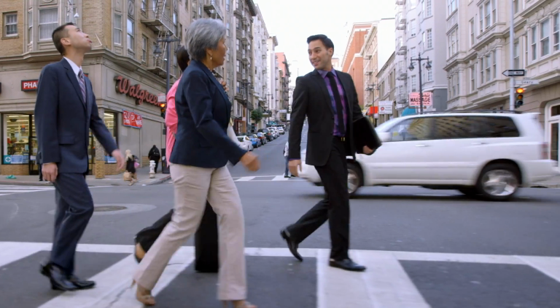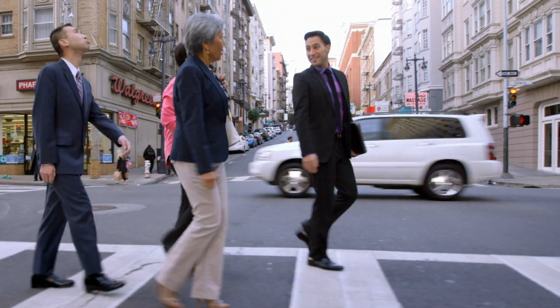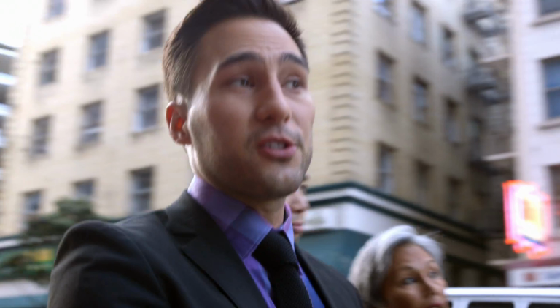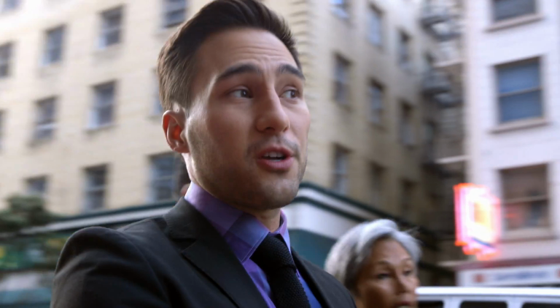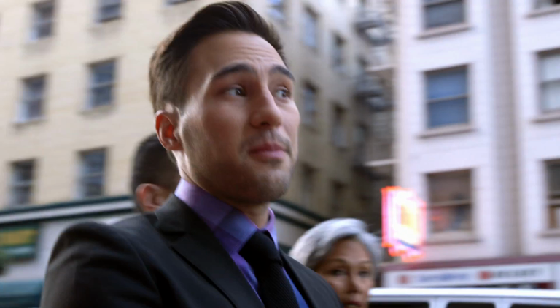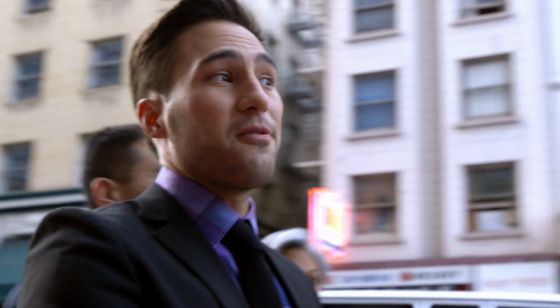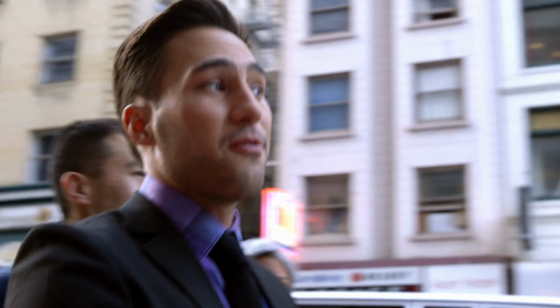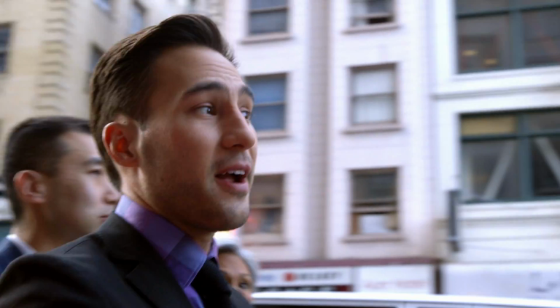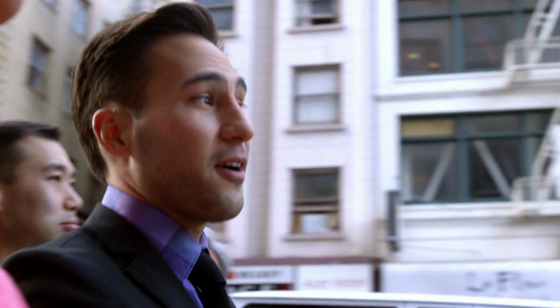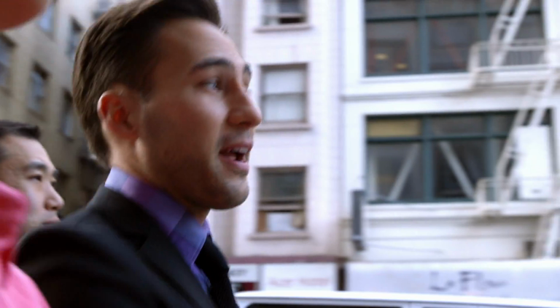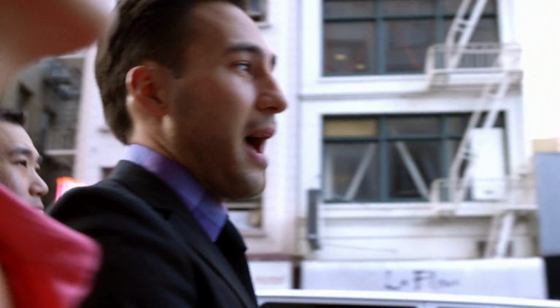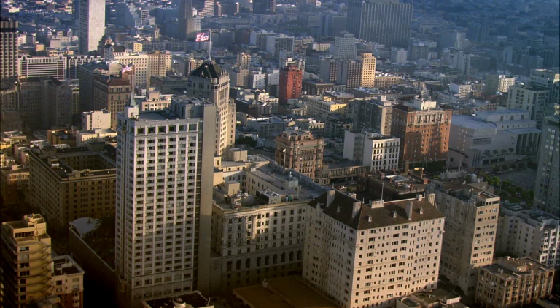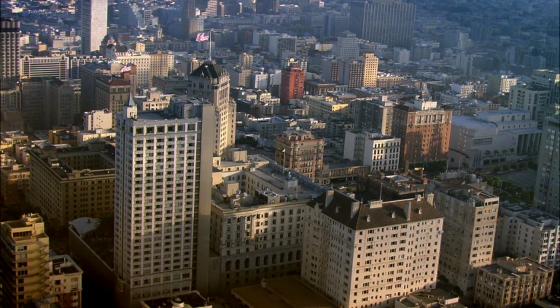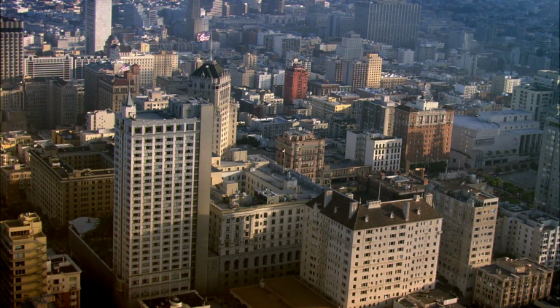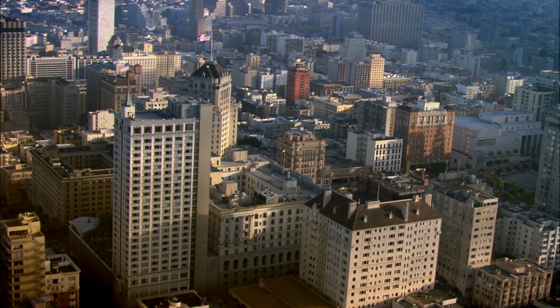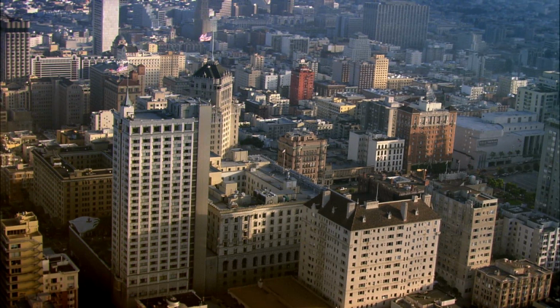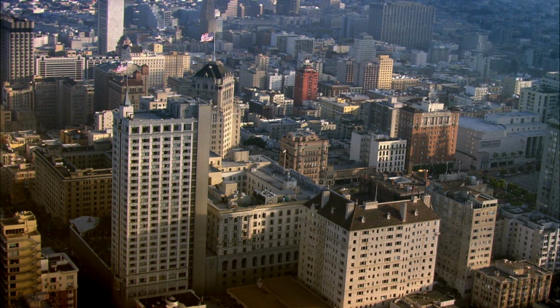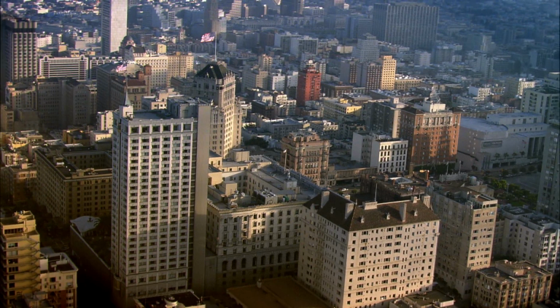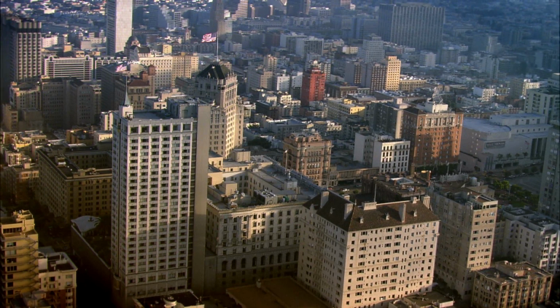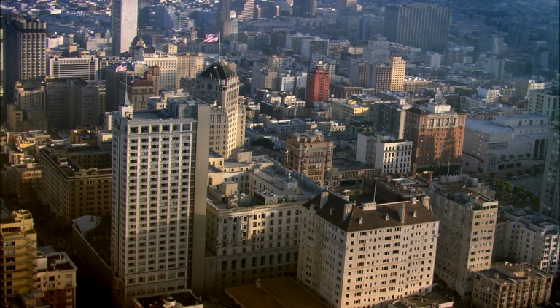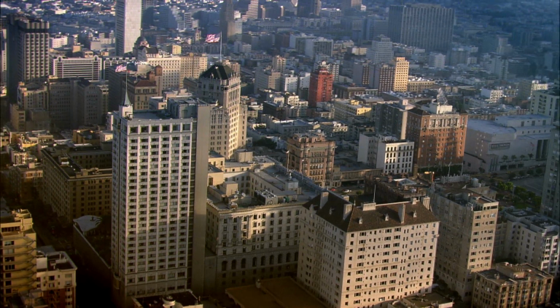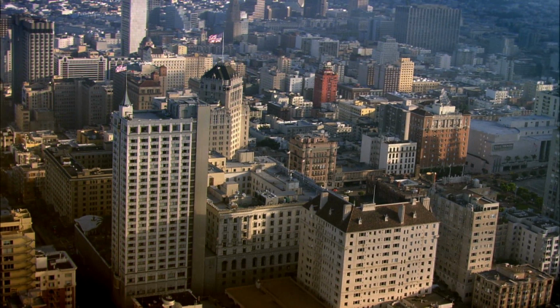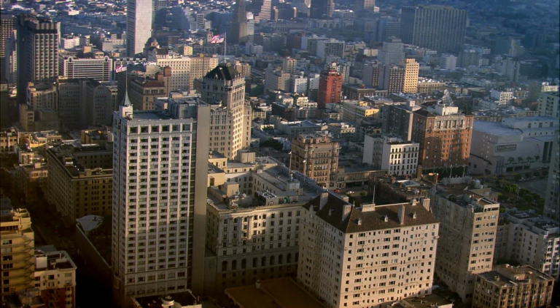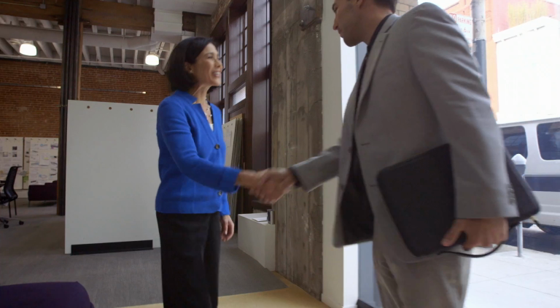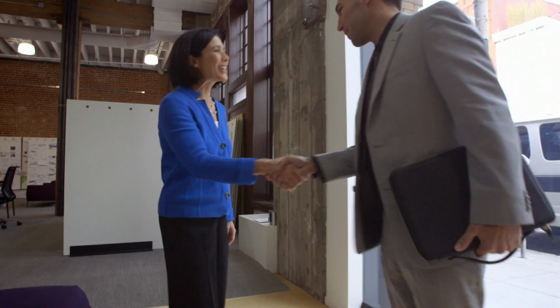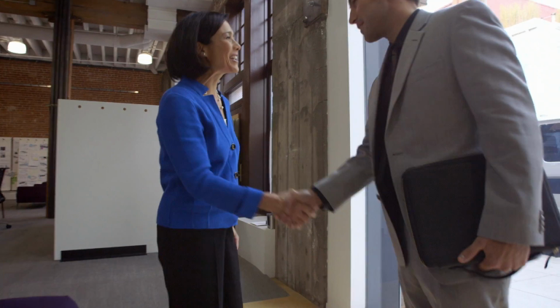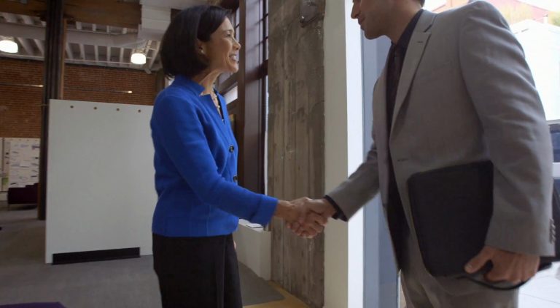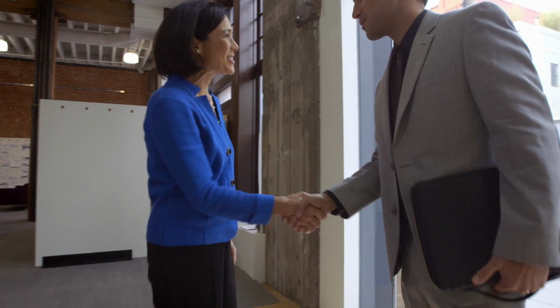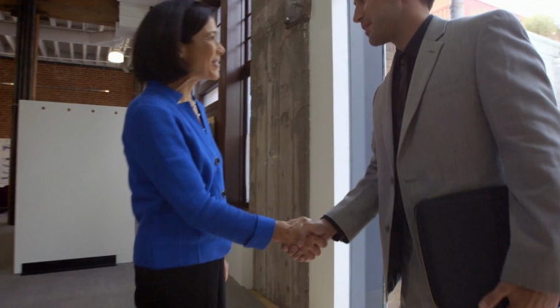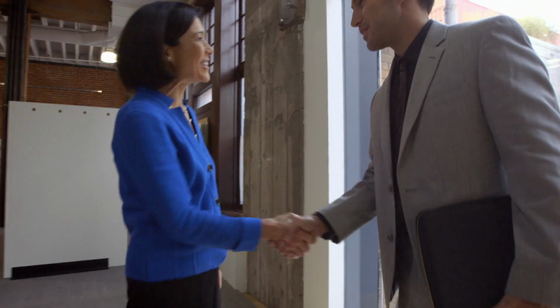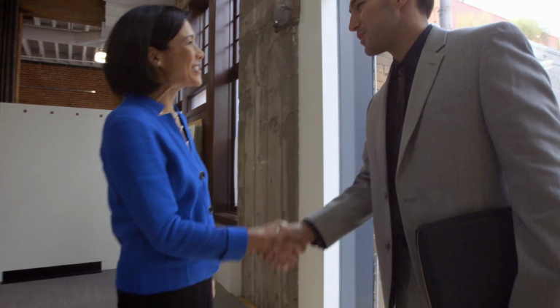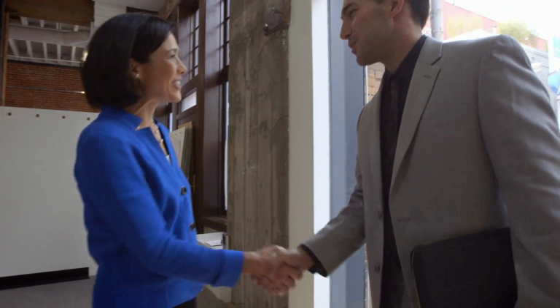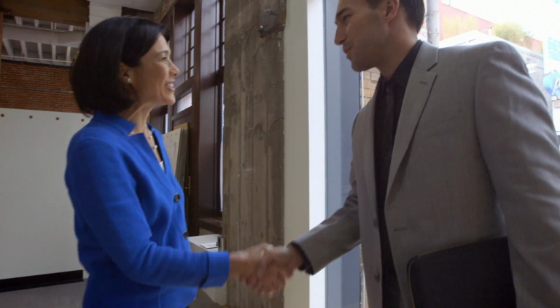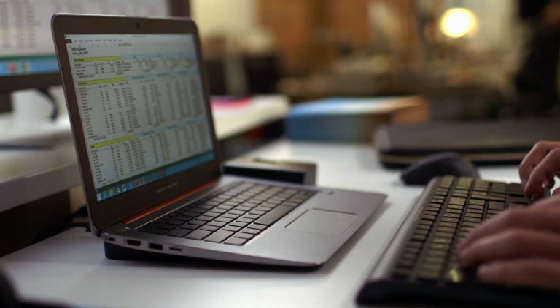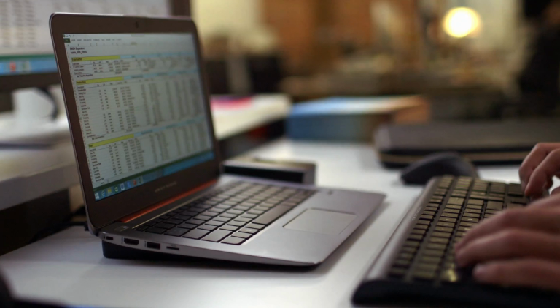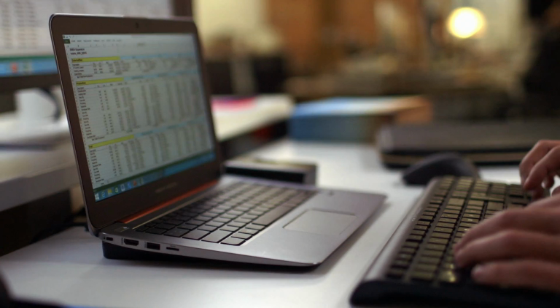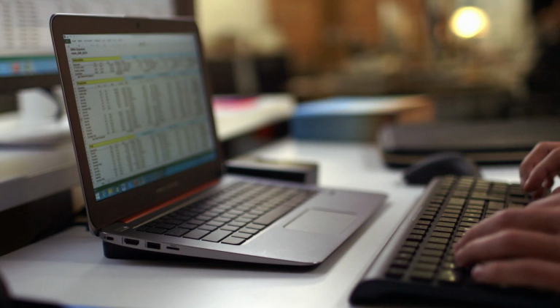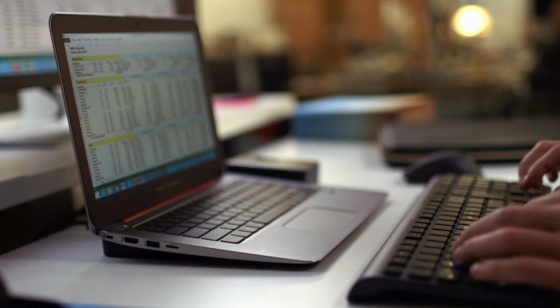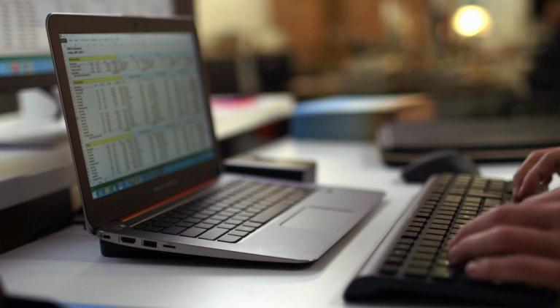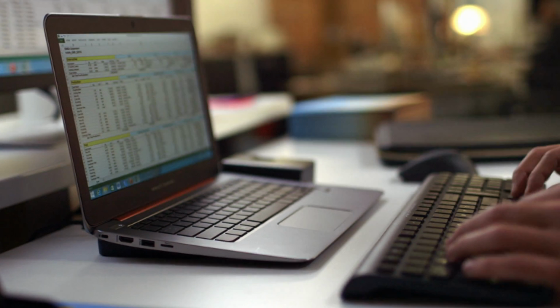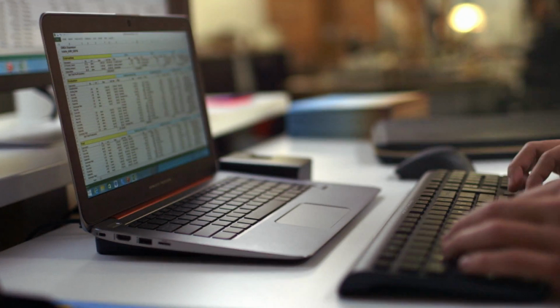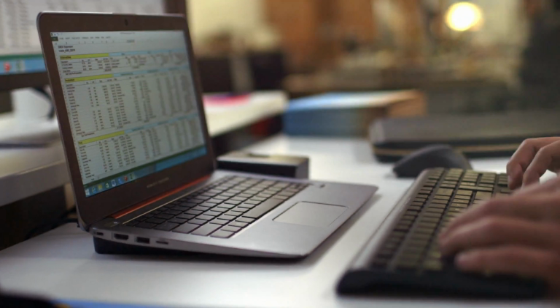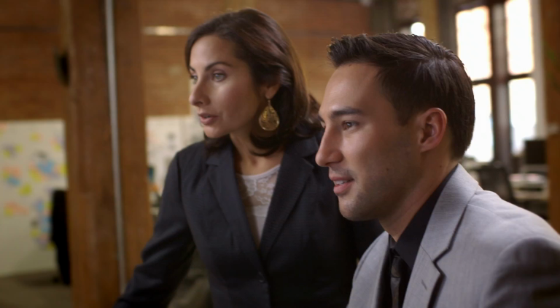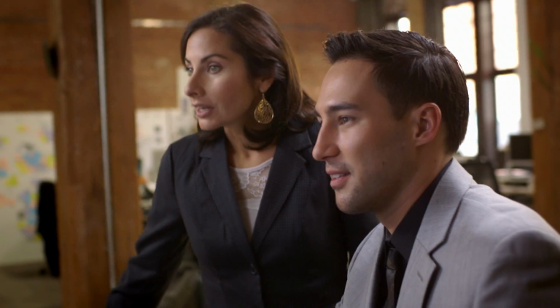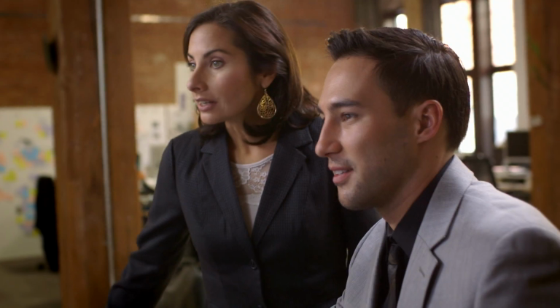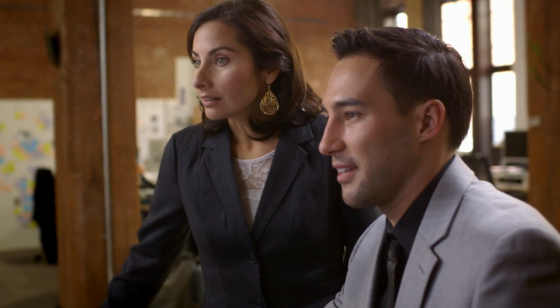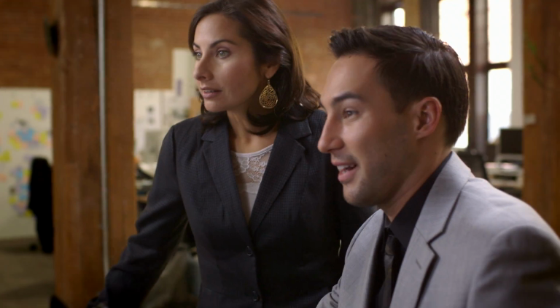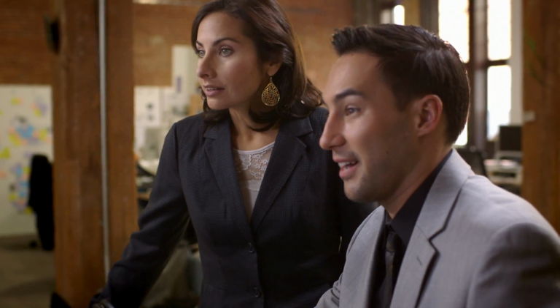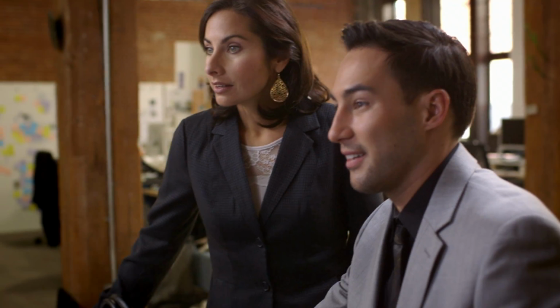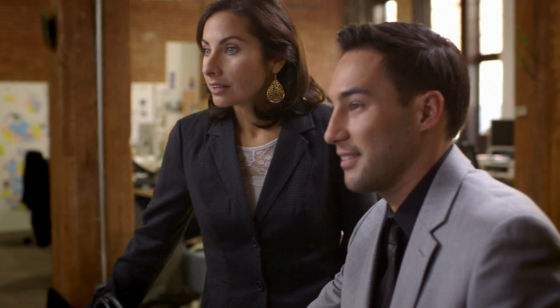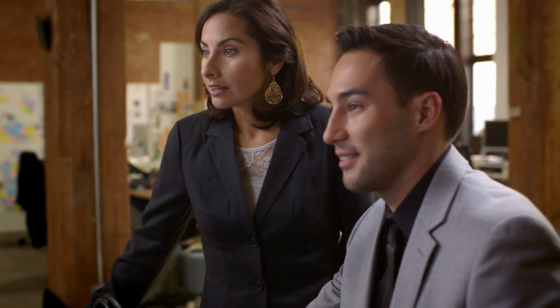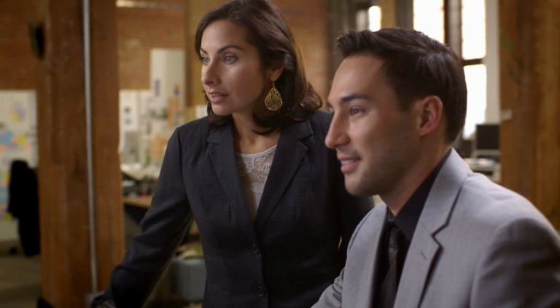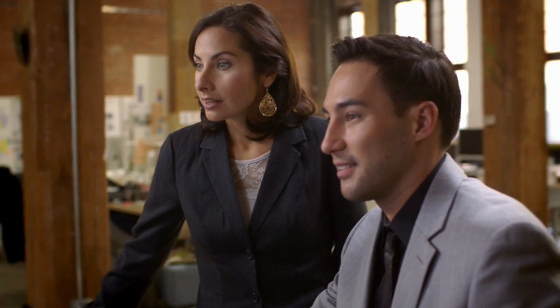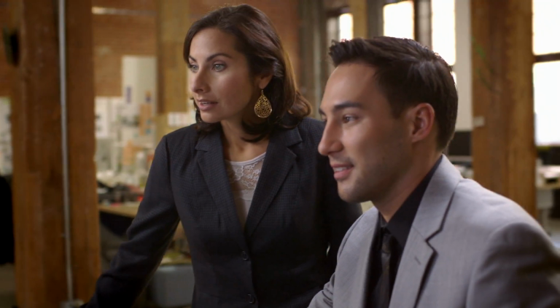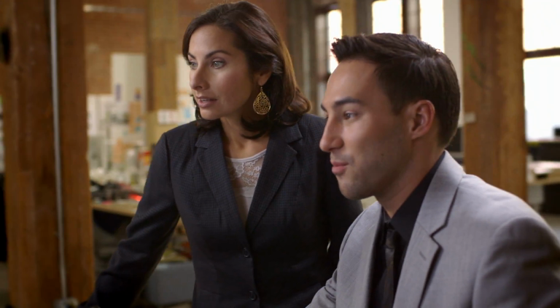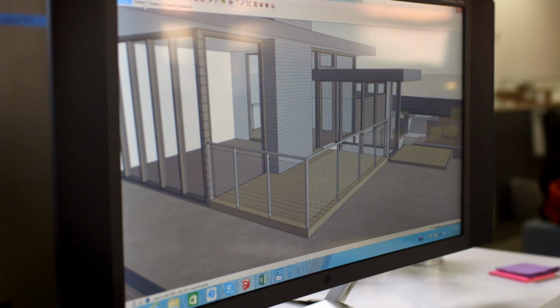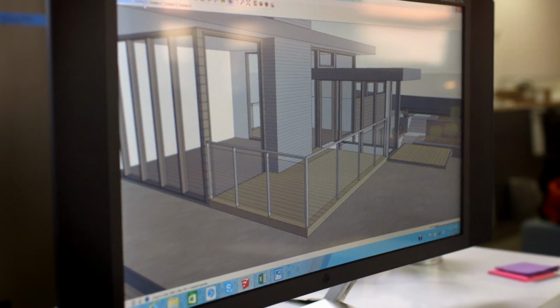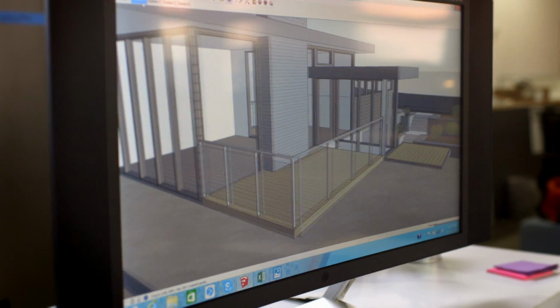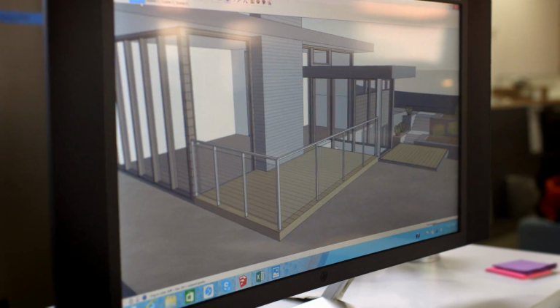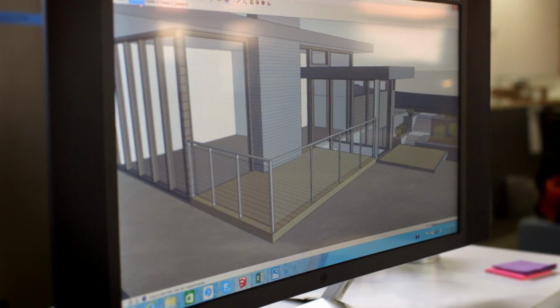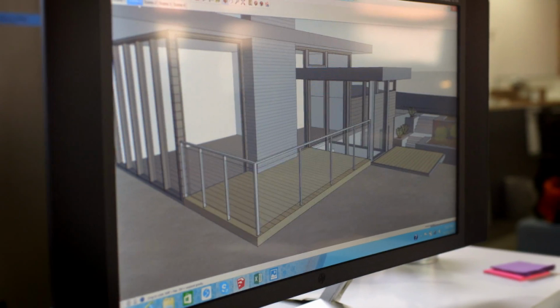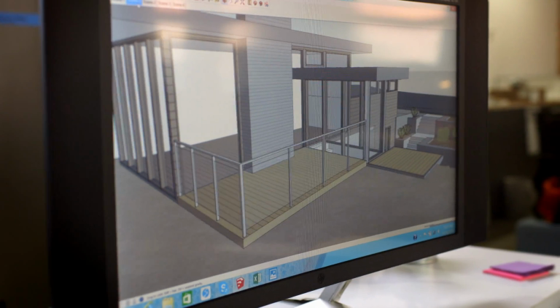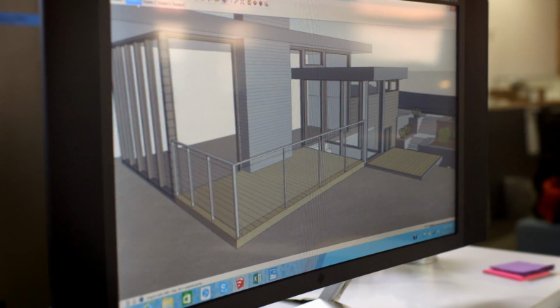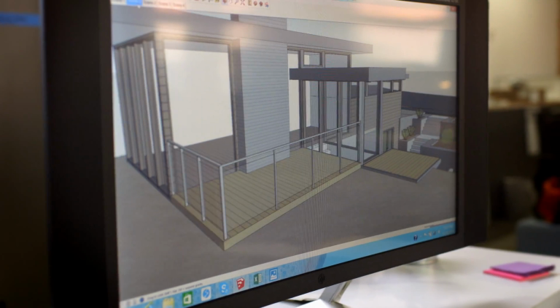My name is Dylan Martin and I love to travel, and that's a good thing because I work for one of the largest hotel companies in the world.